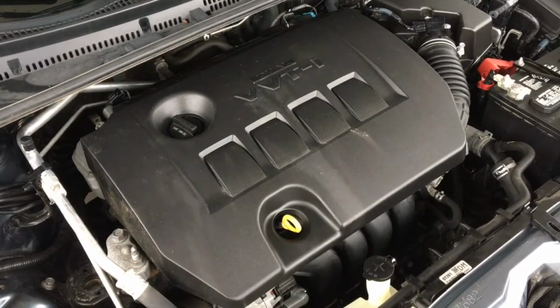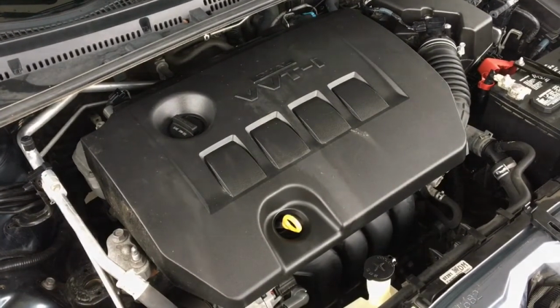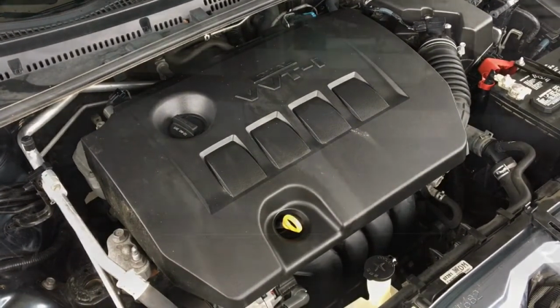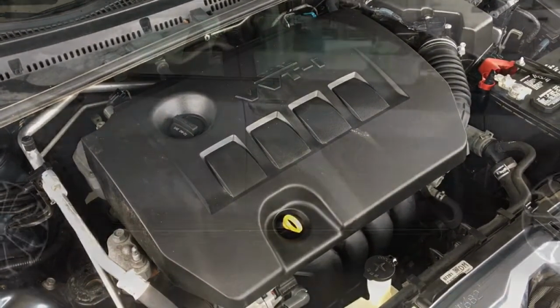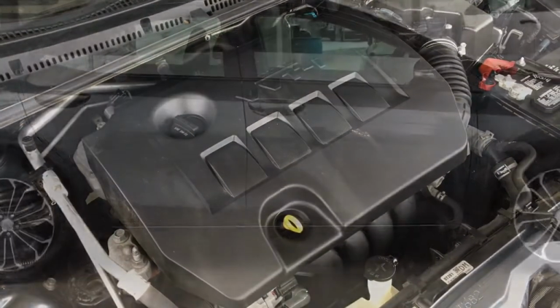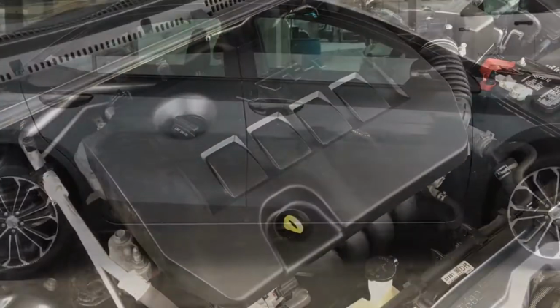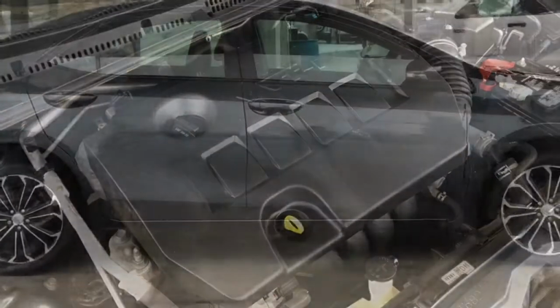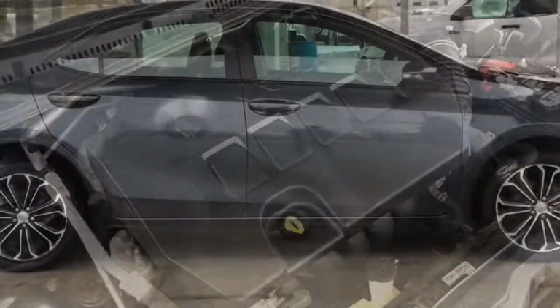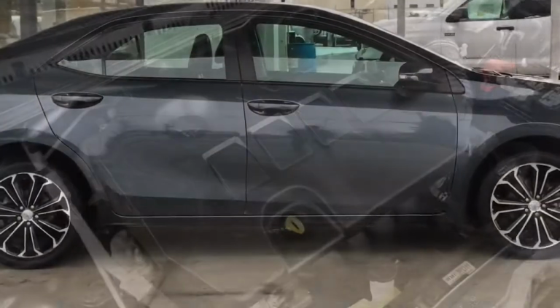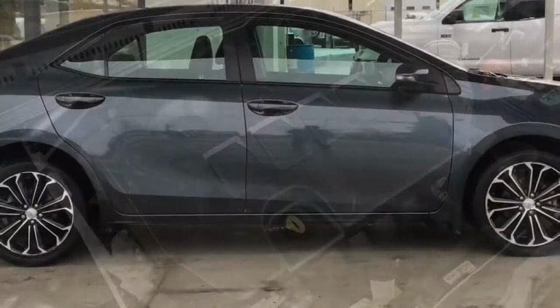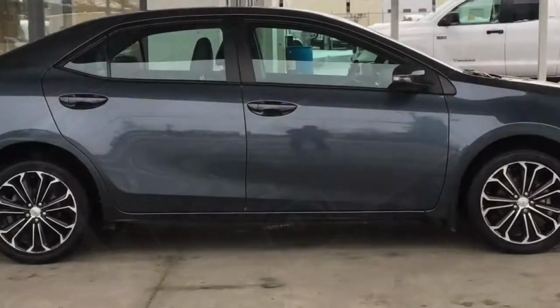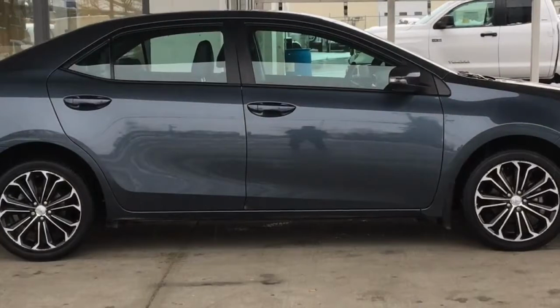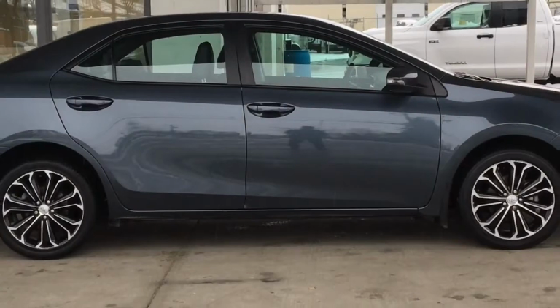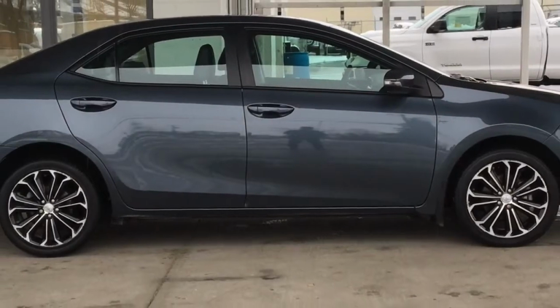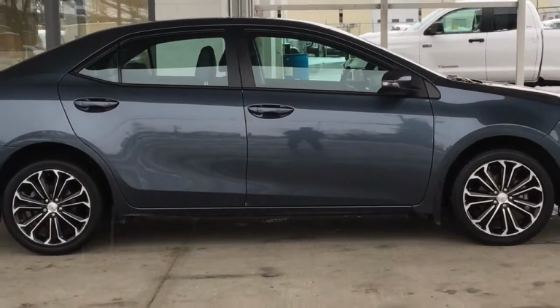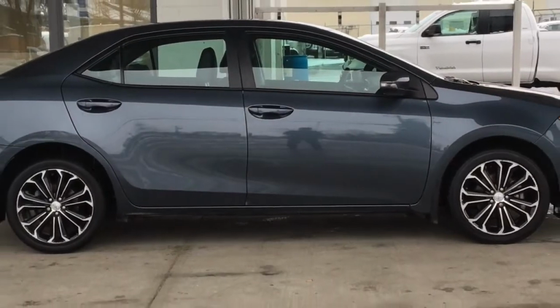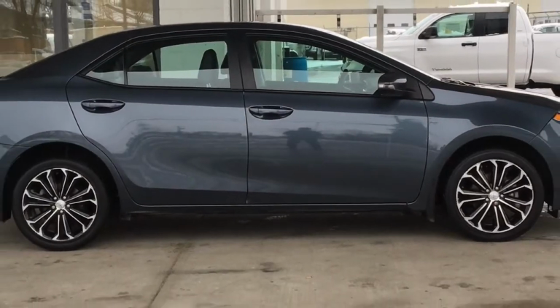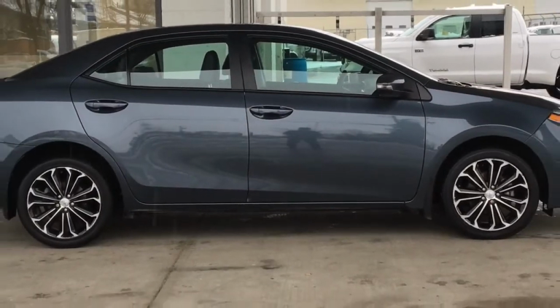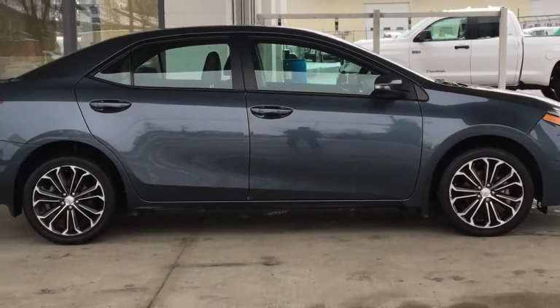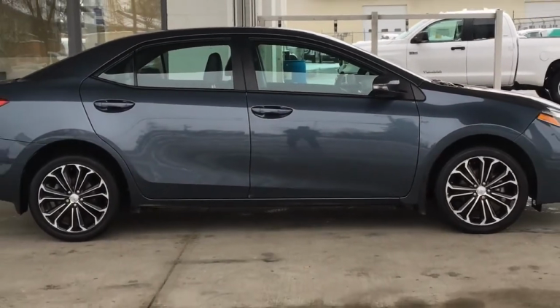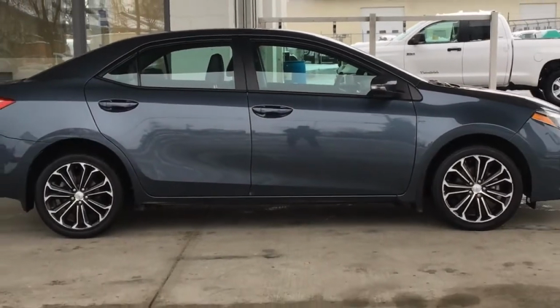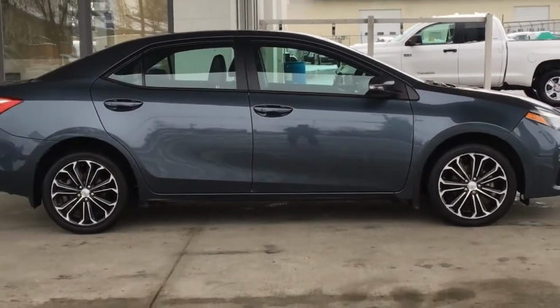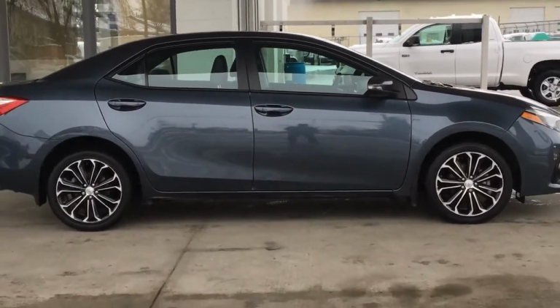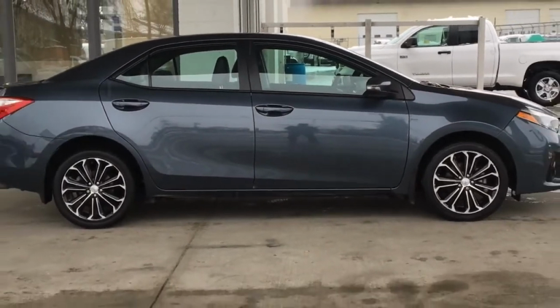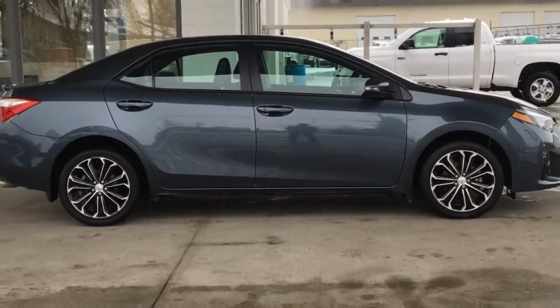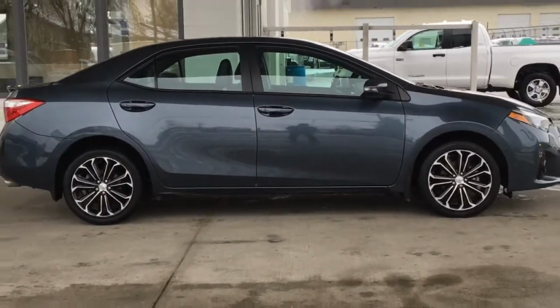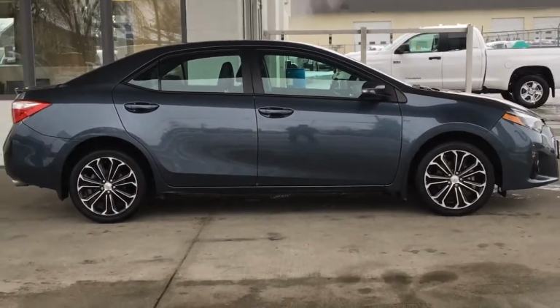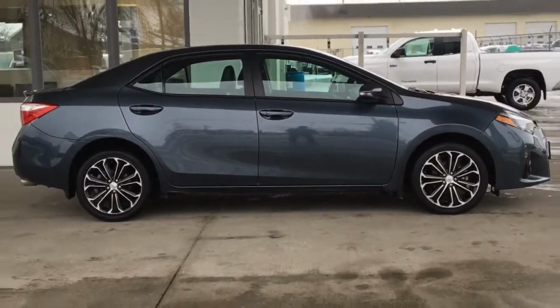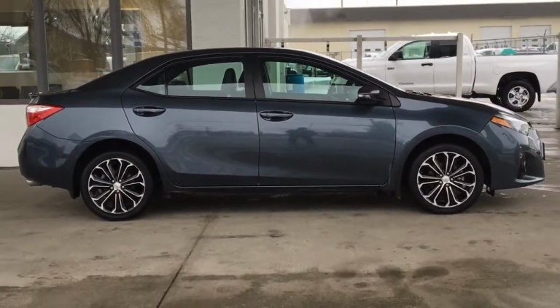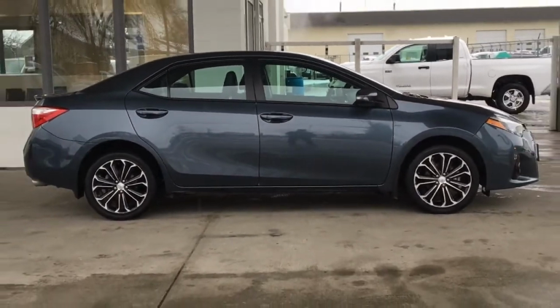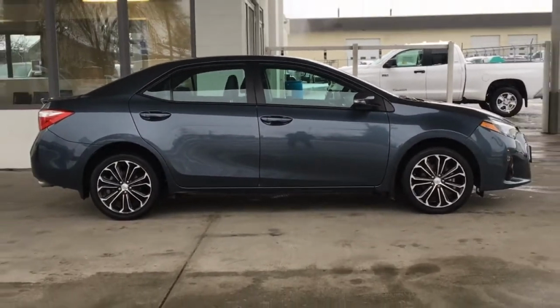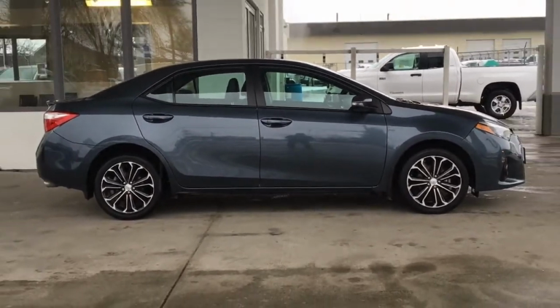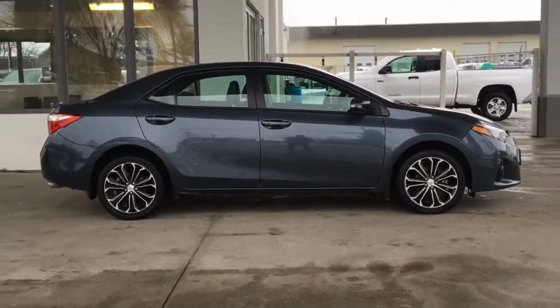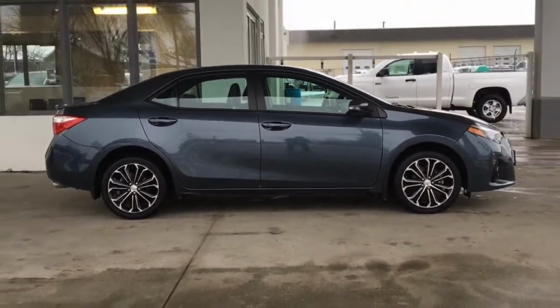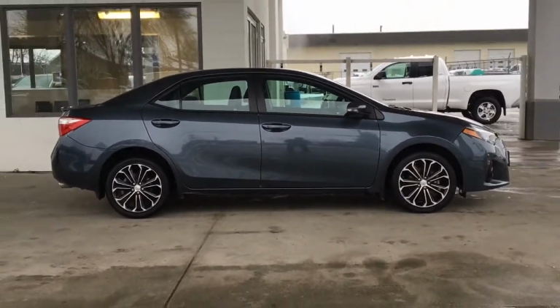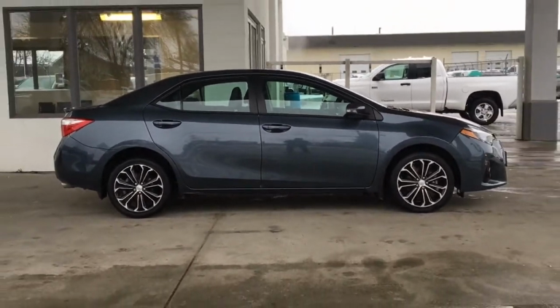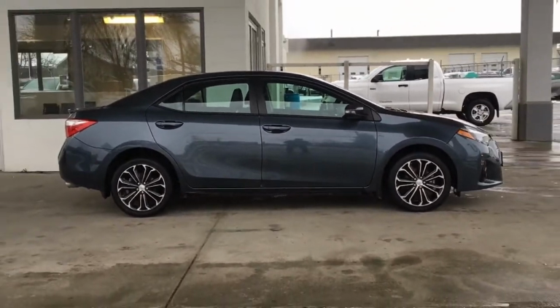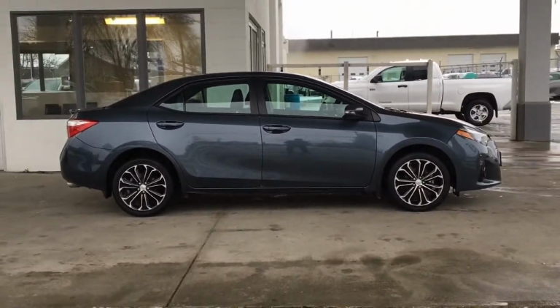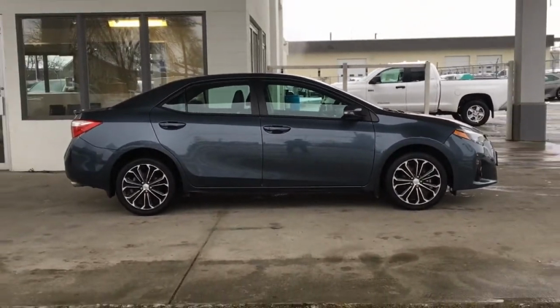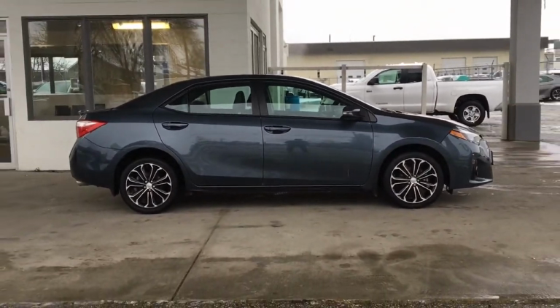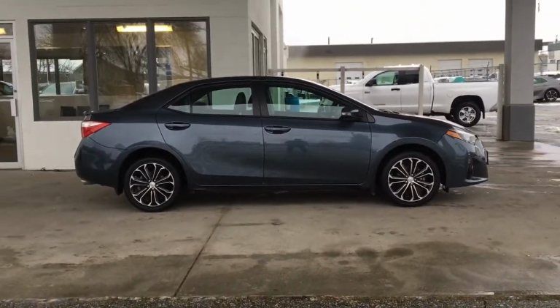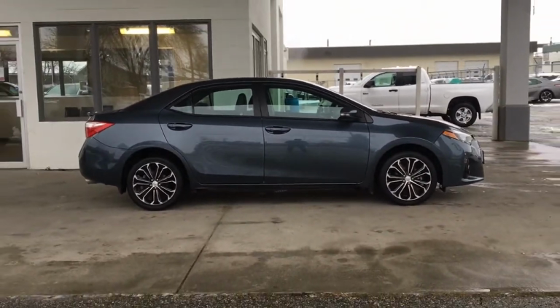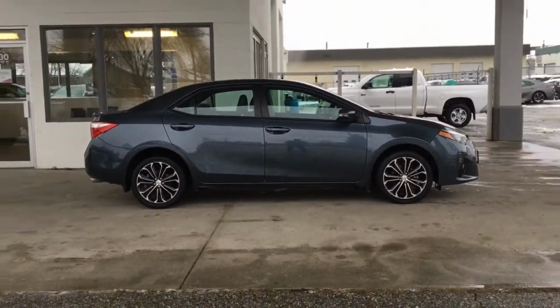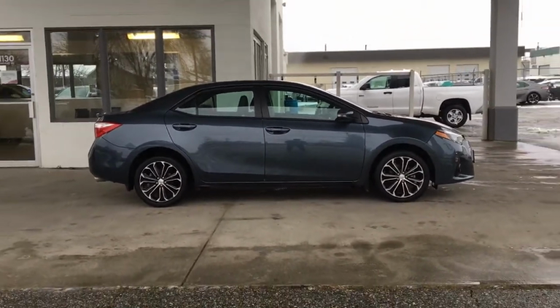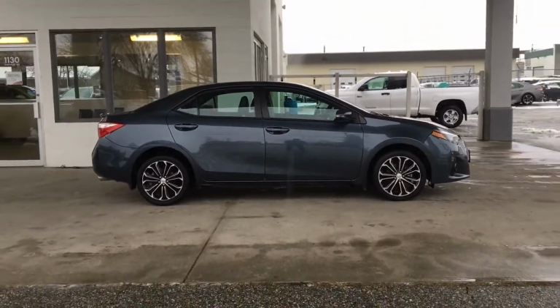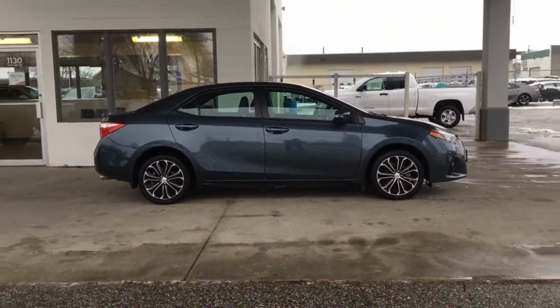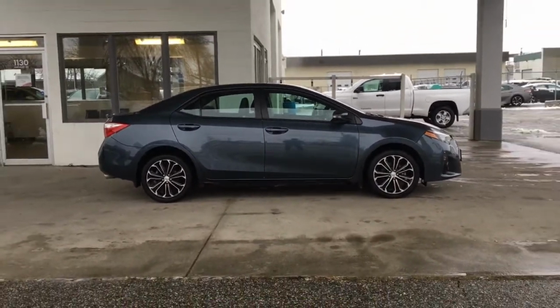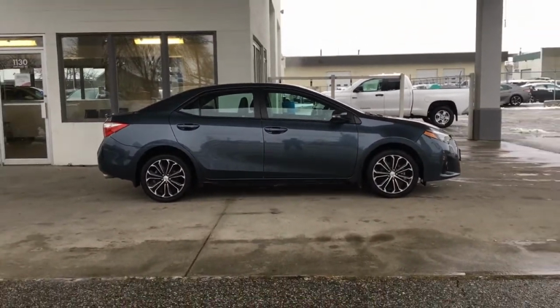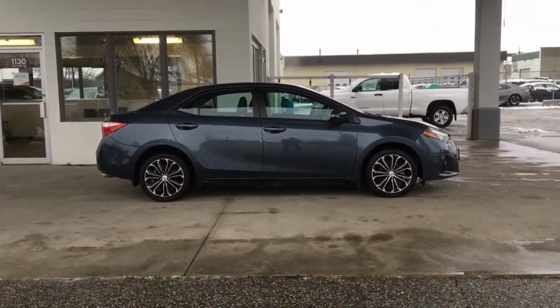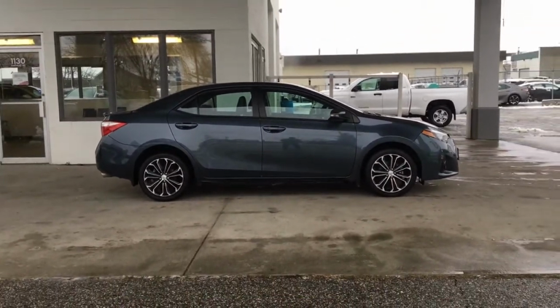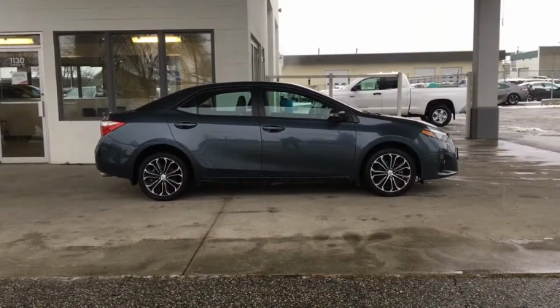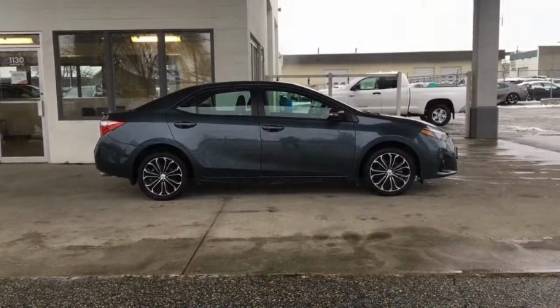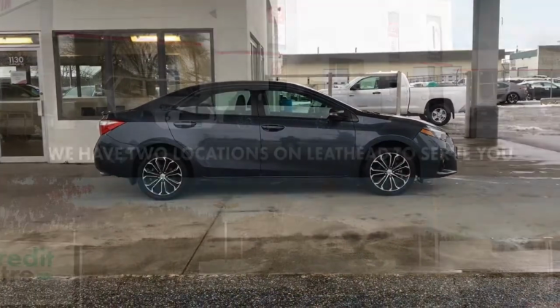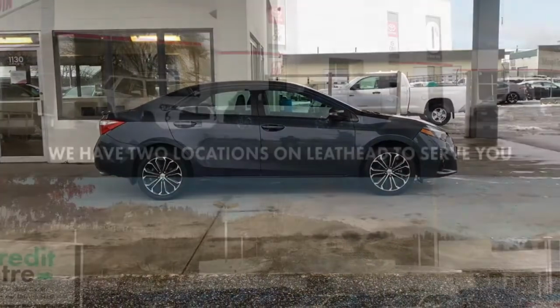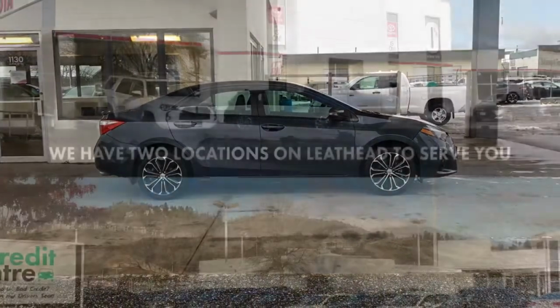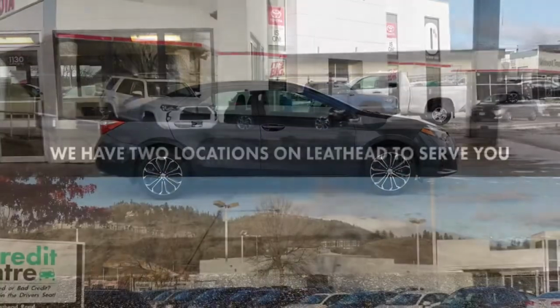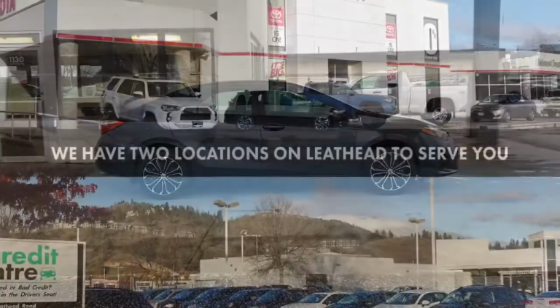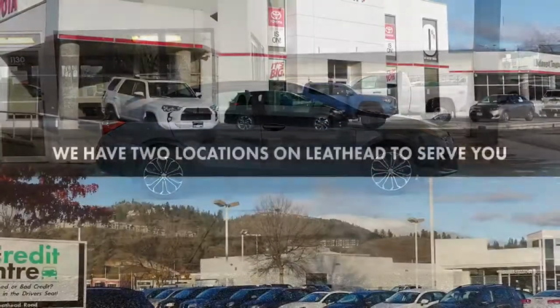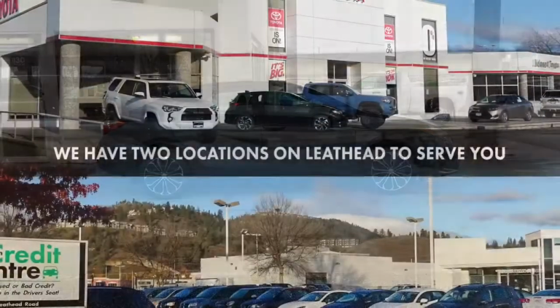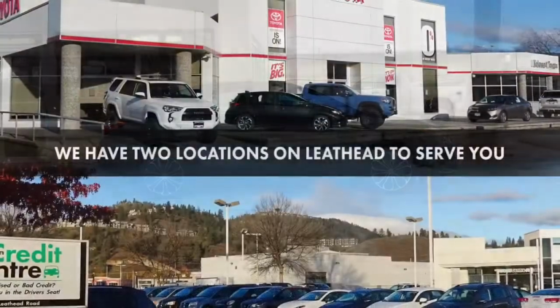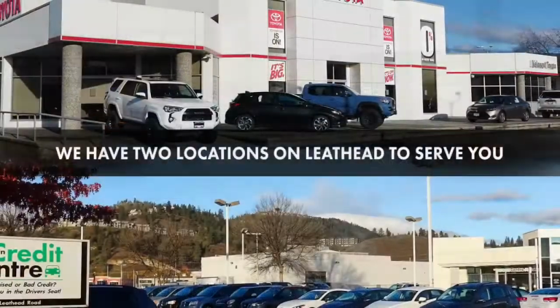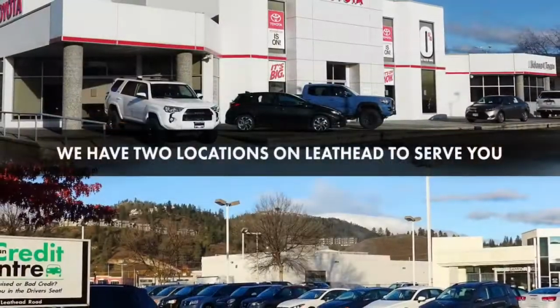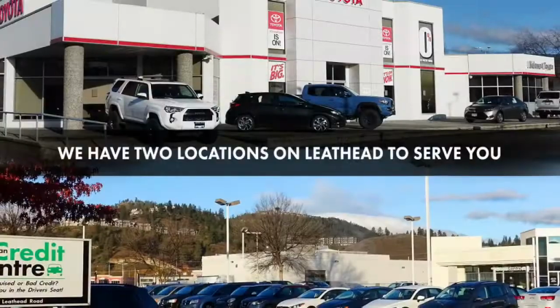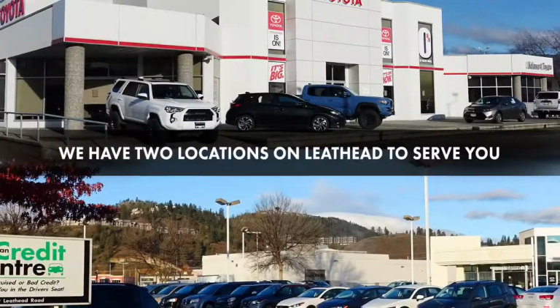Don't wait on this one — call today to book your test drive or stop by for a look. We're located on Leathead Road in Kelowna.